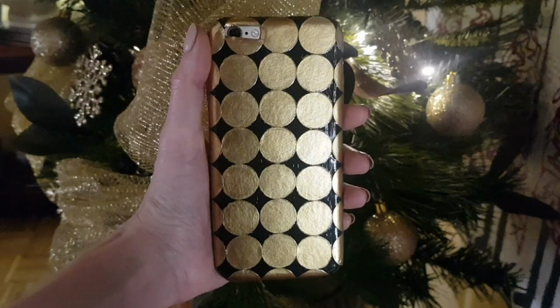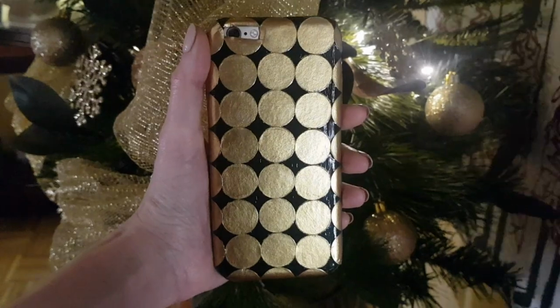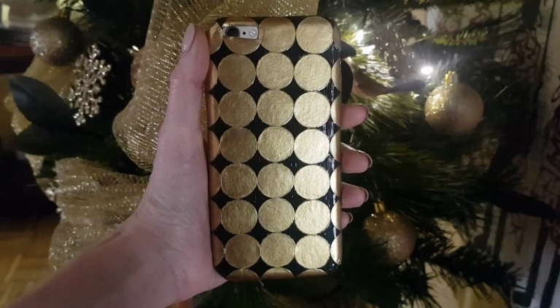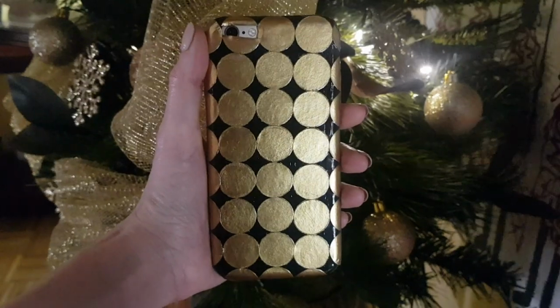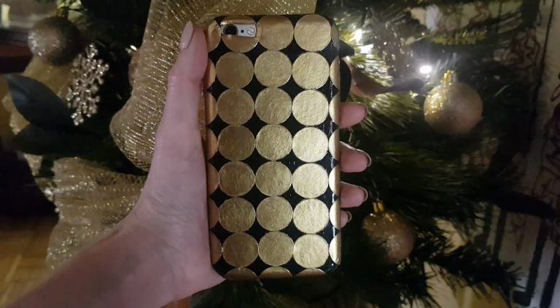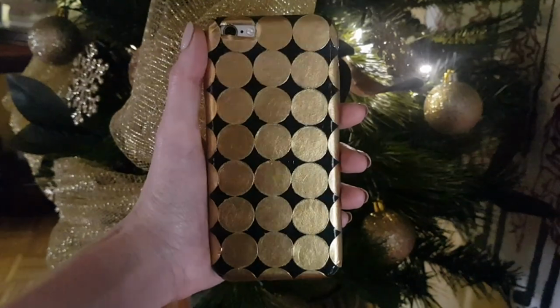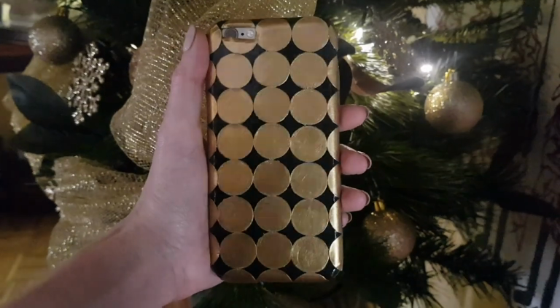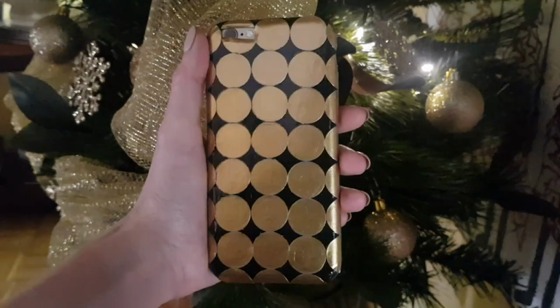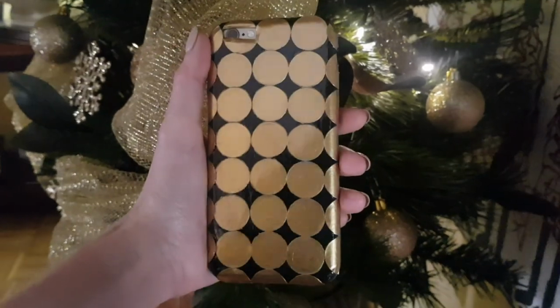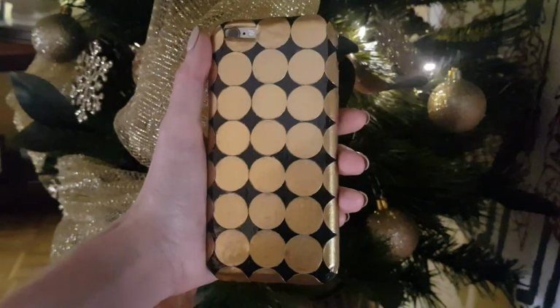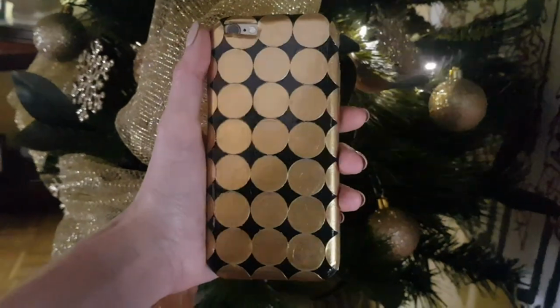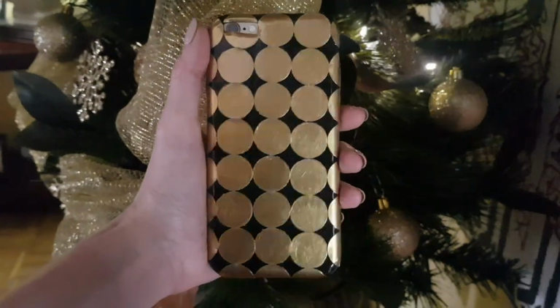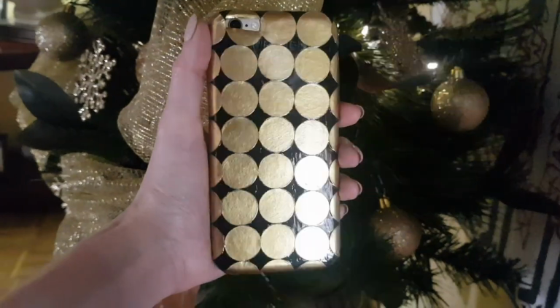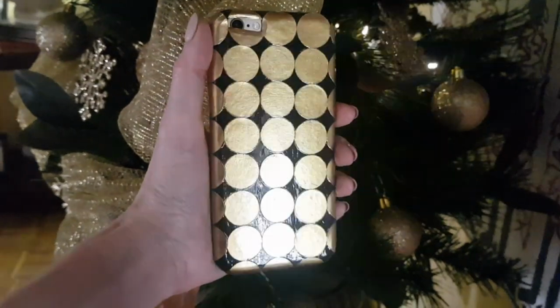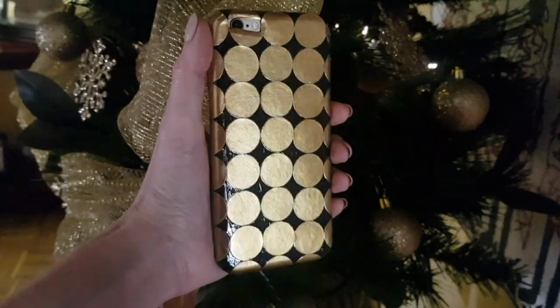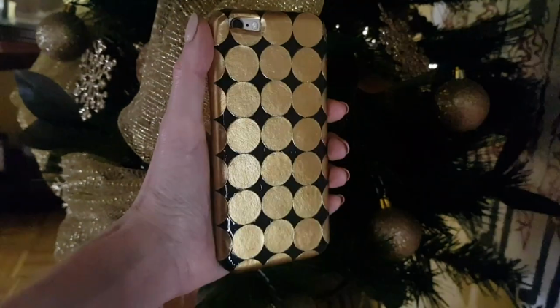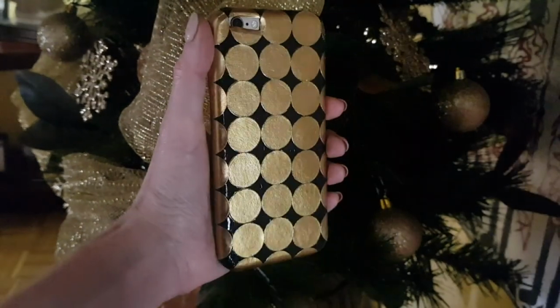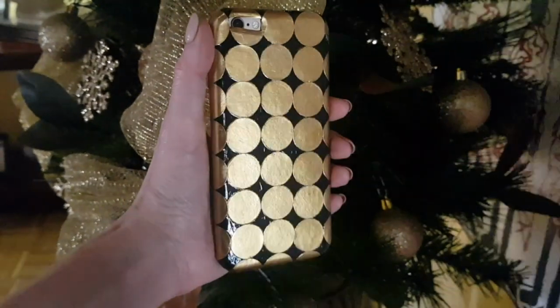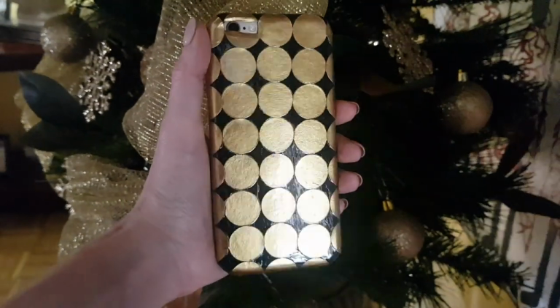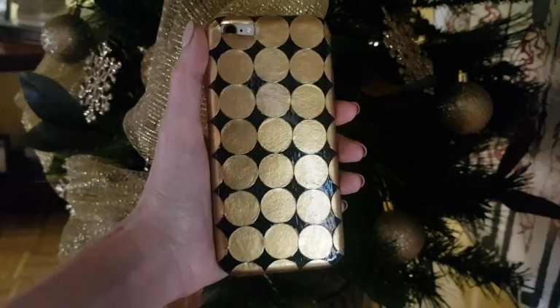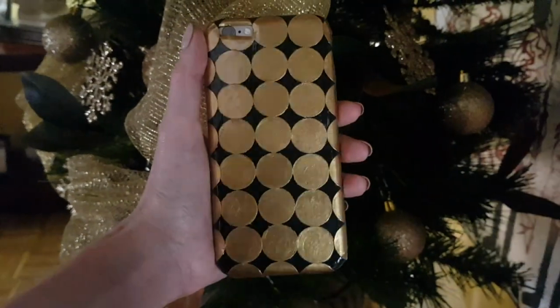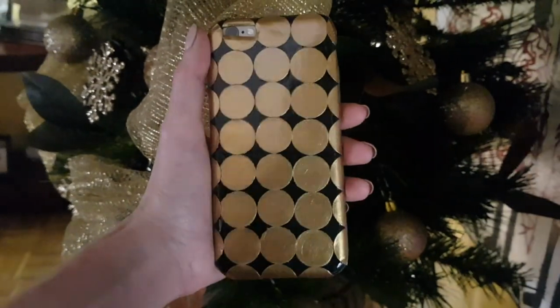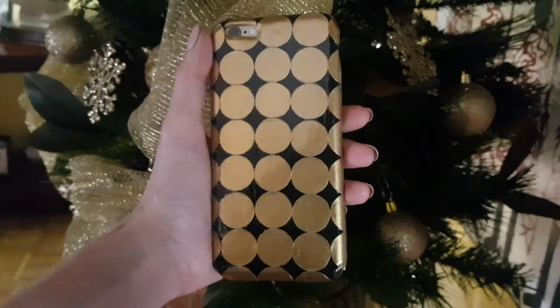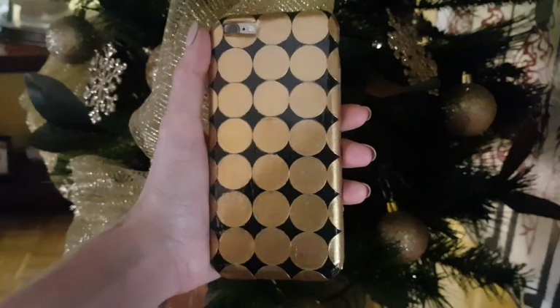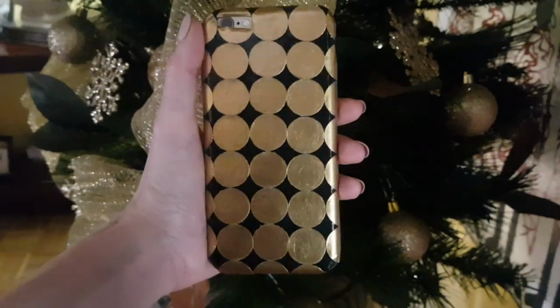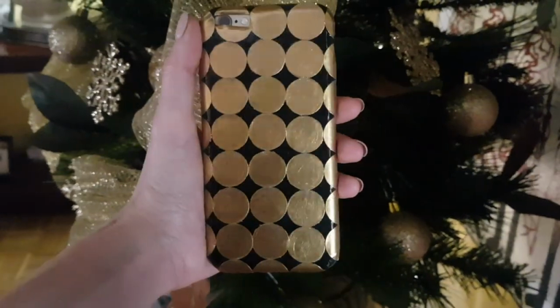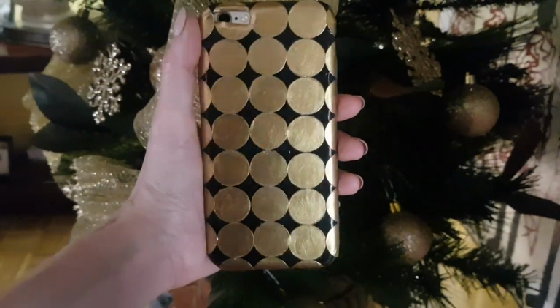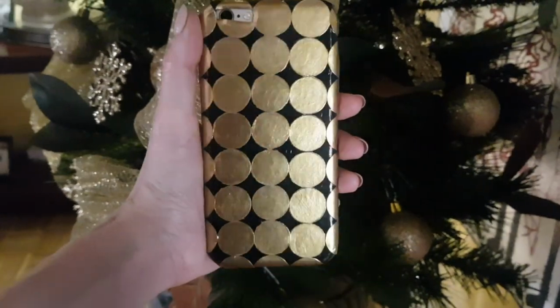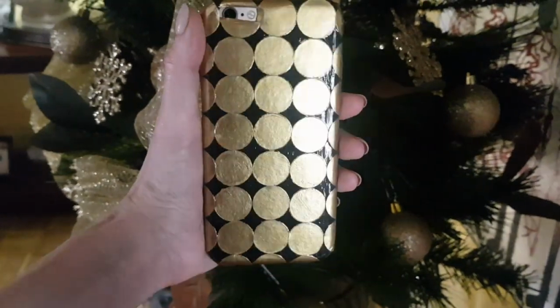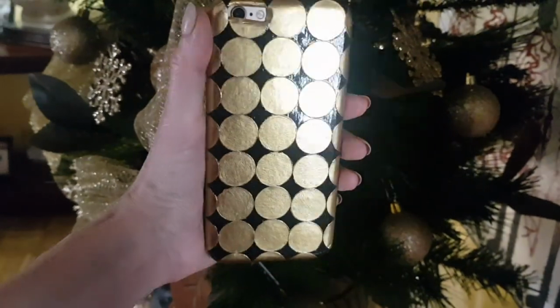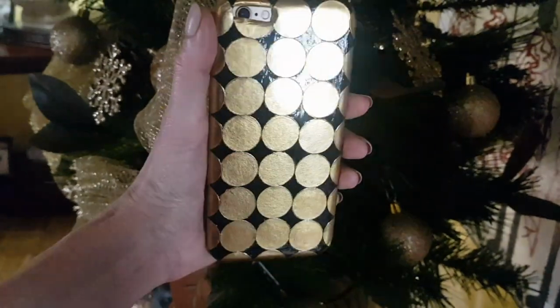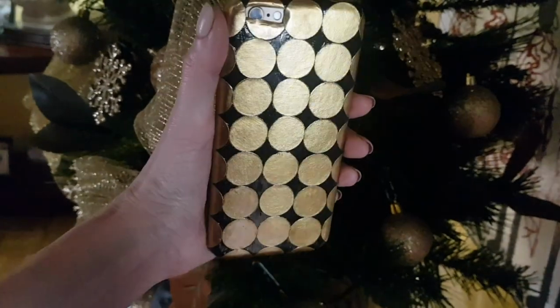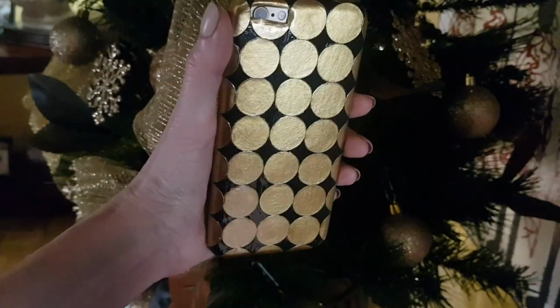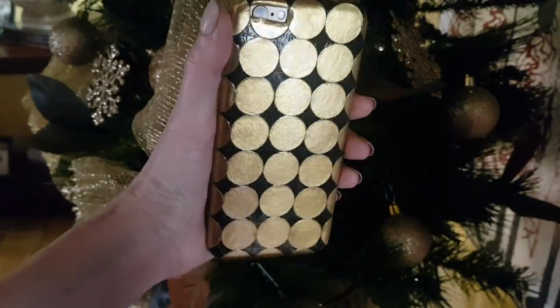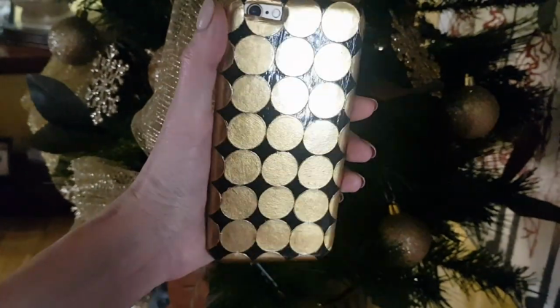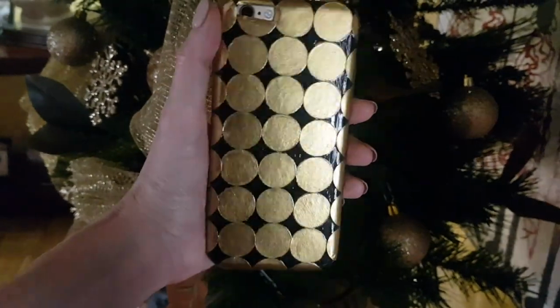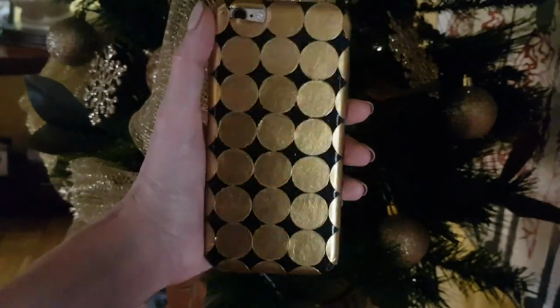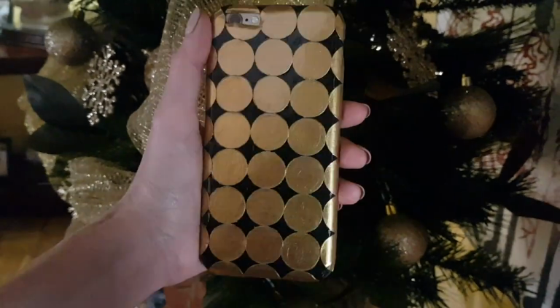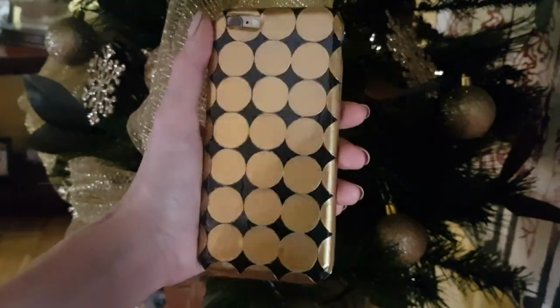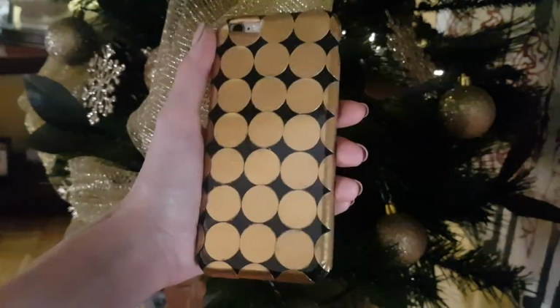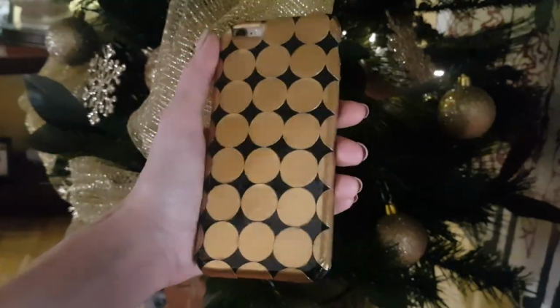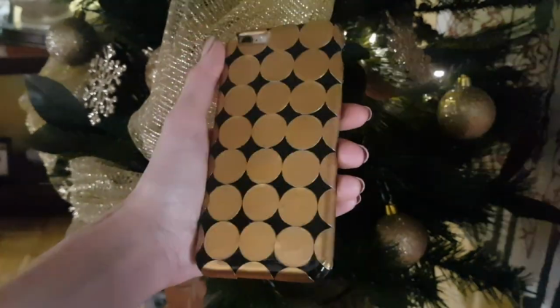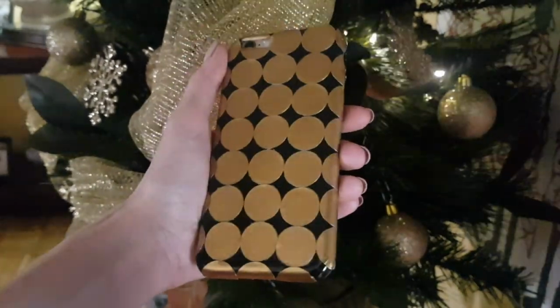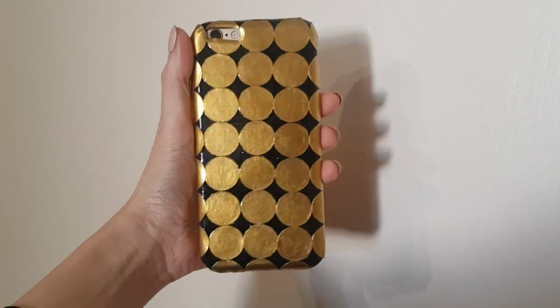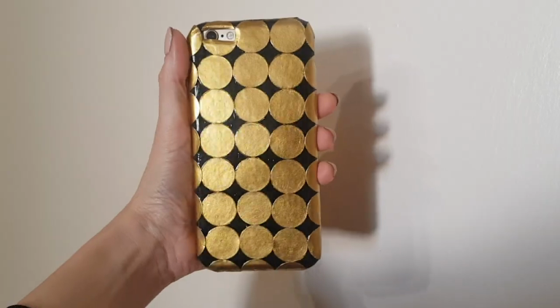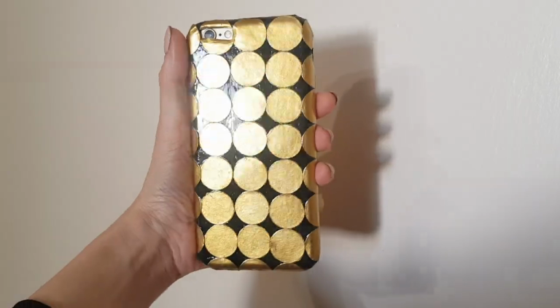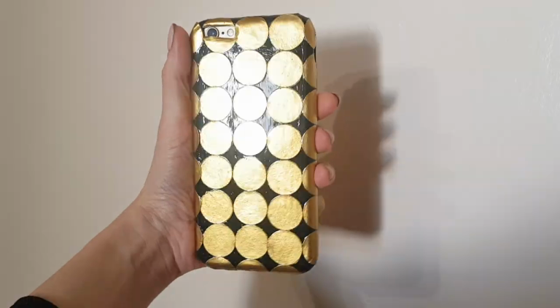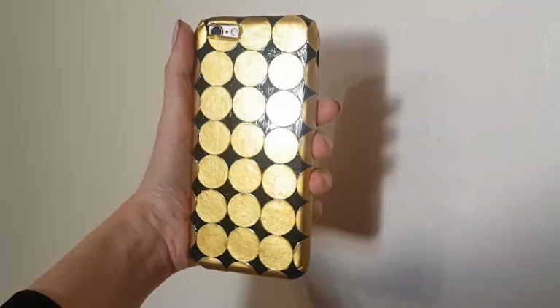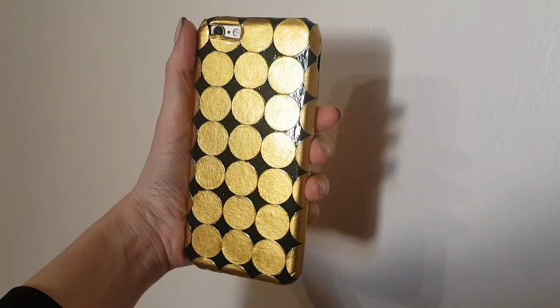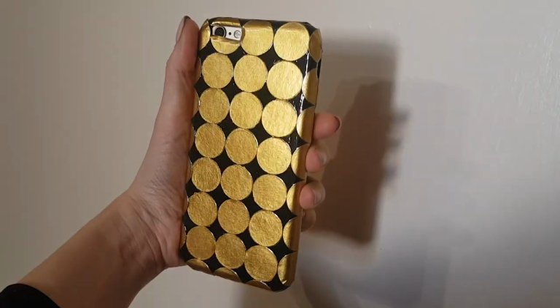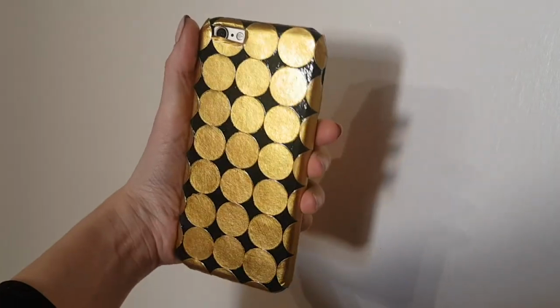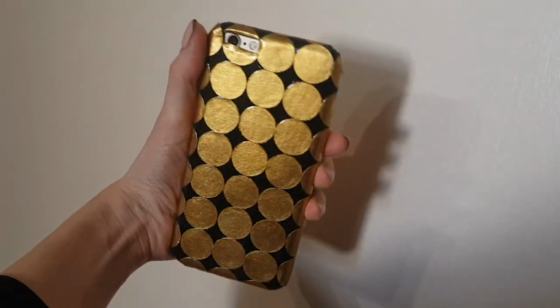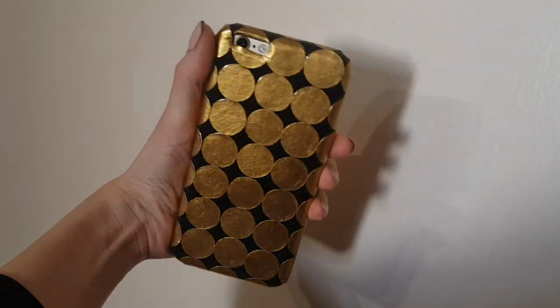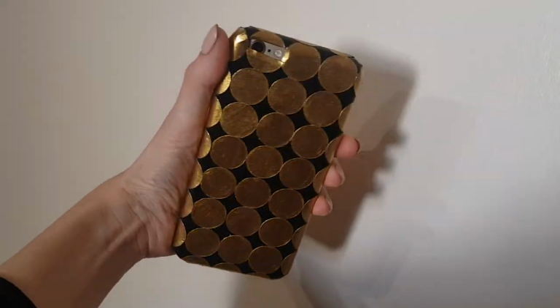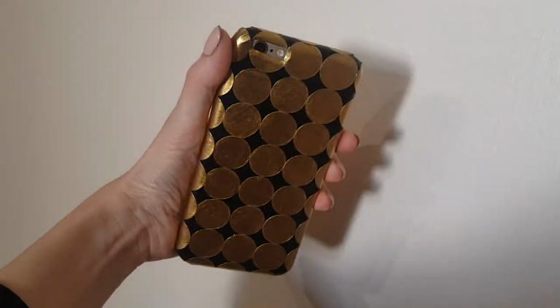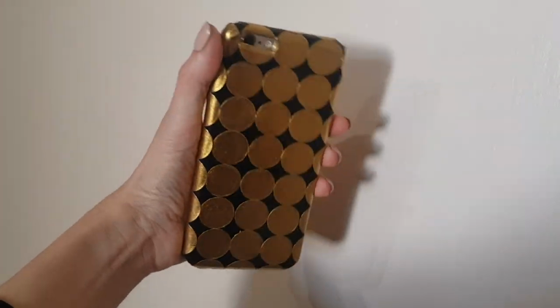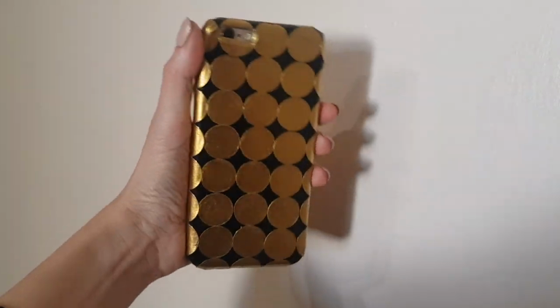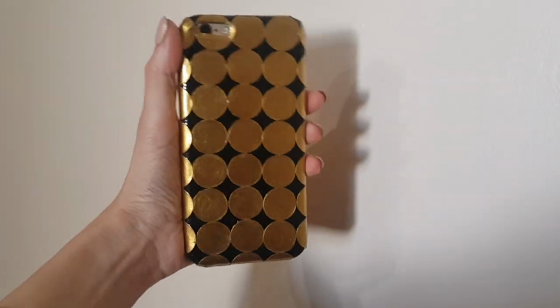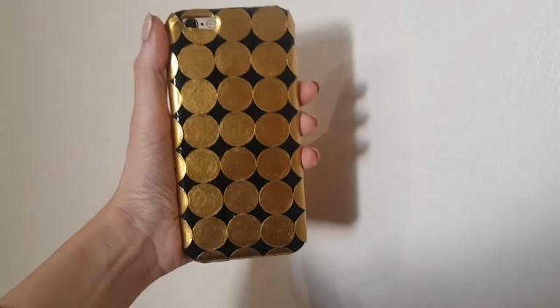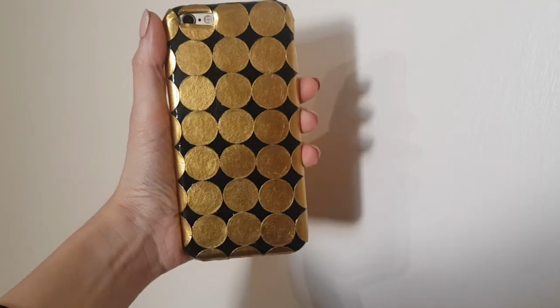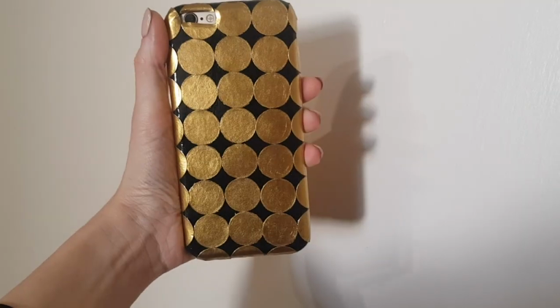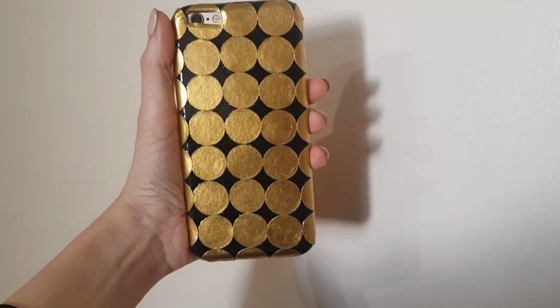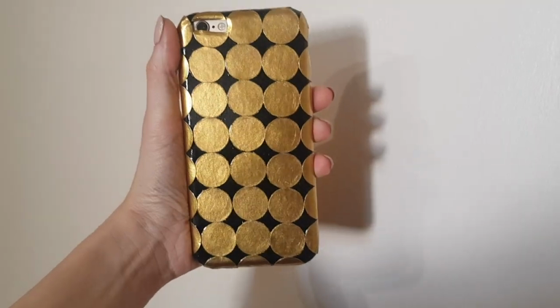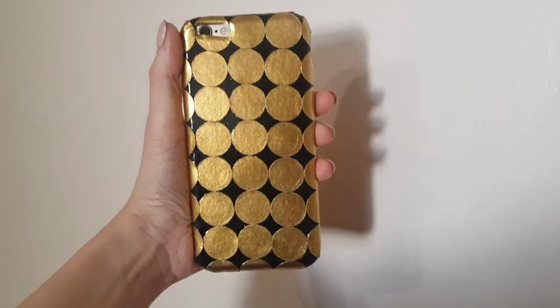Hey guys, it's Renee! Today I want to share with you this gold circles funky DIY — I couldn't think of a better name to be honest.